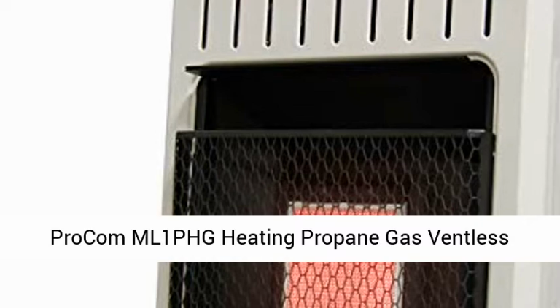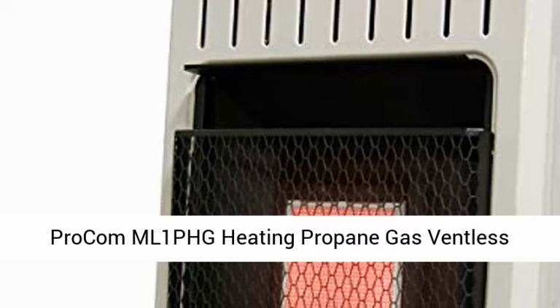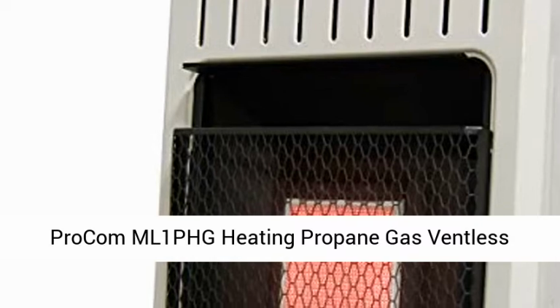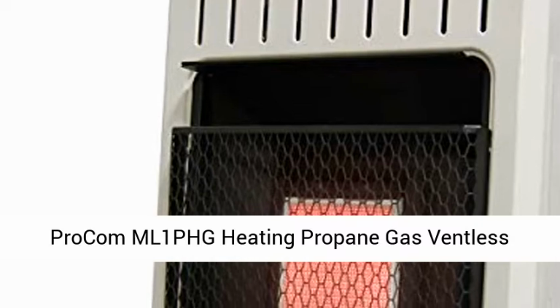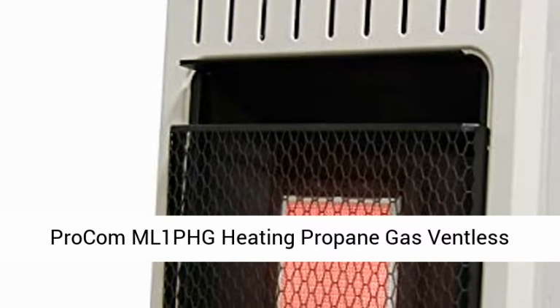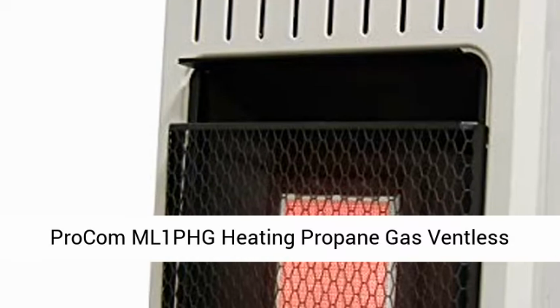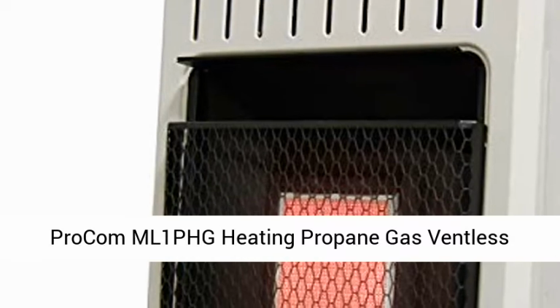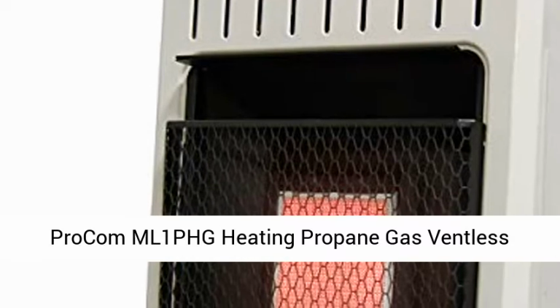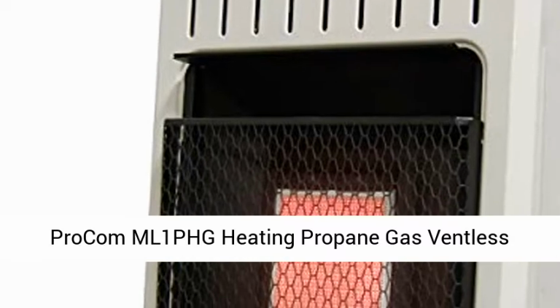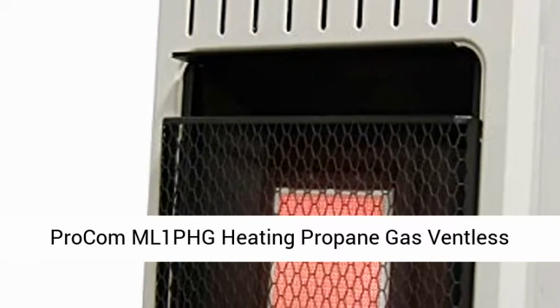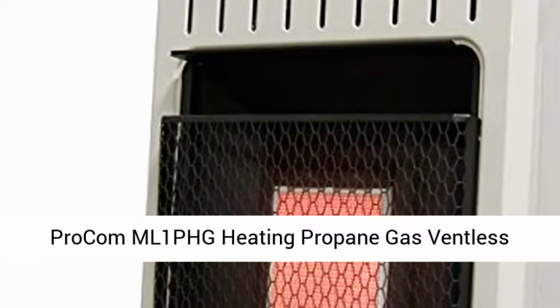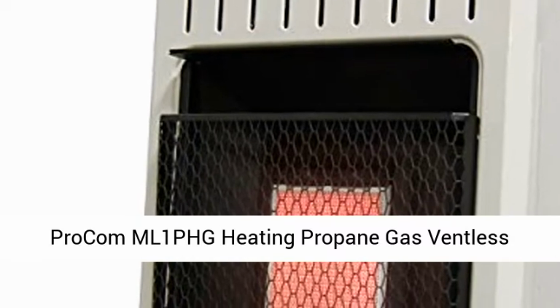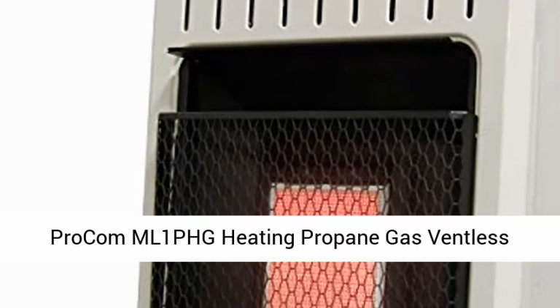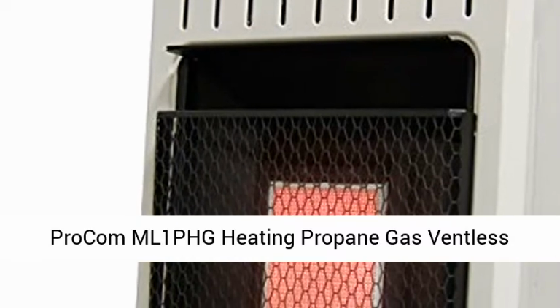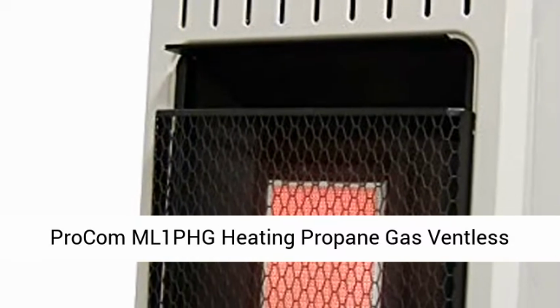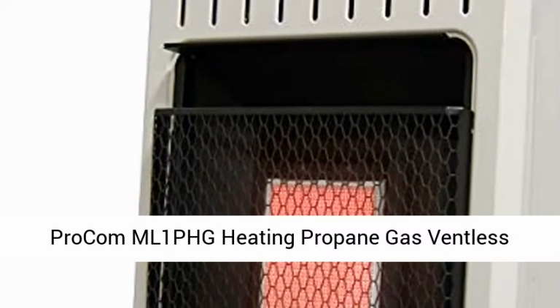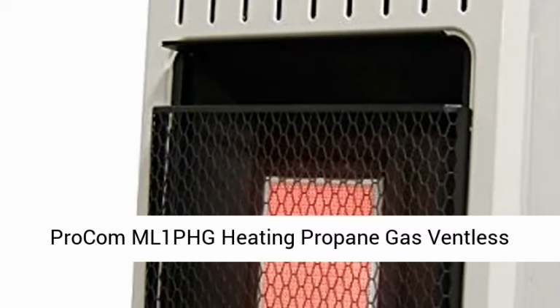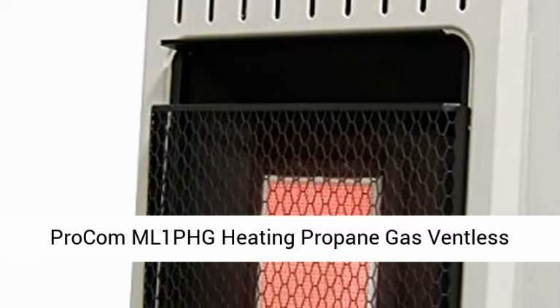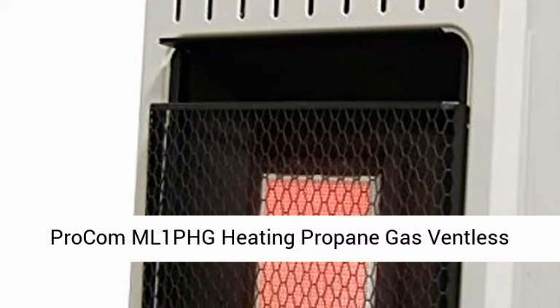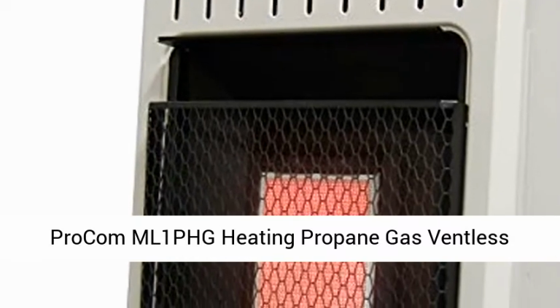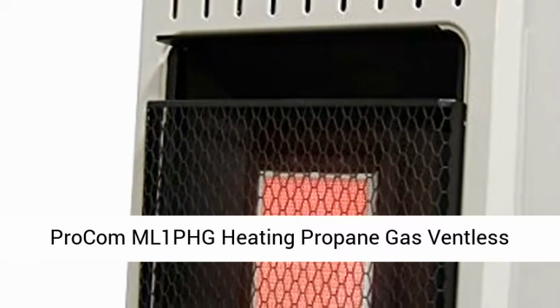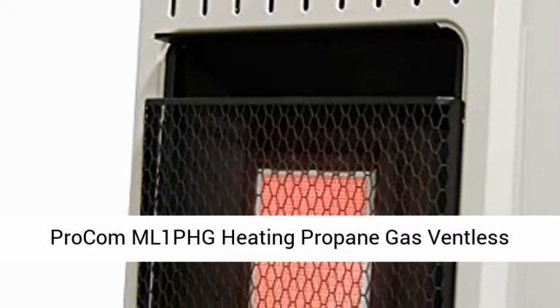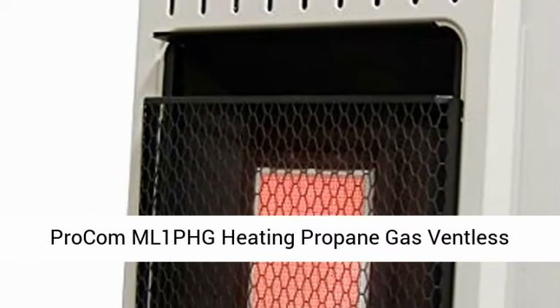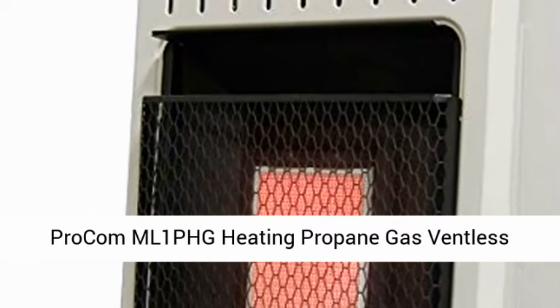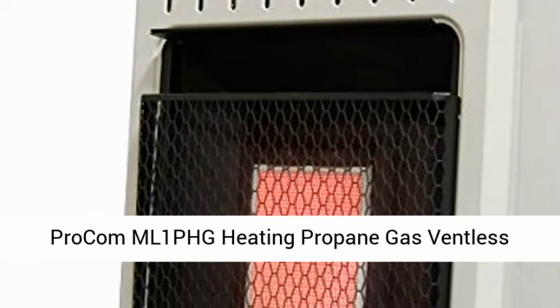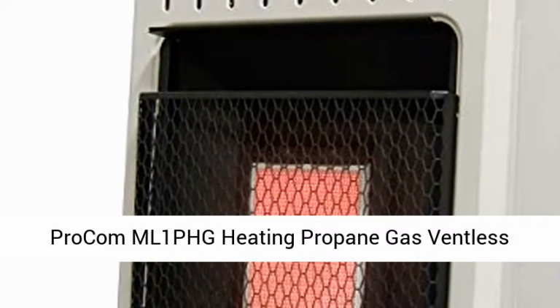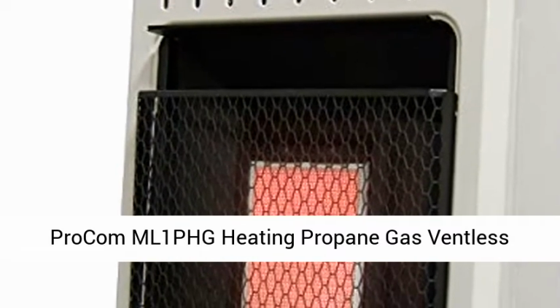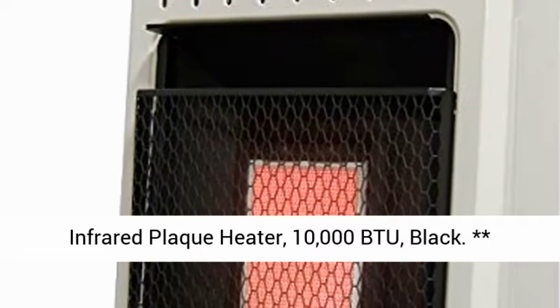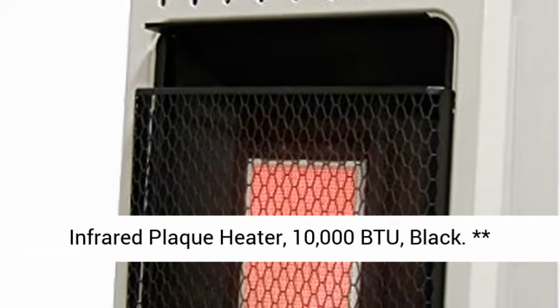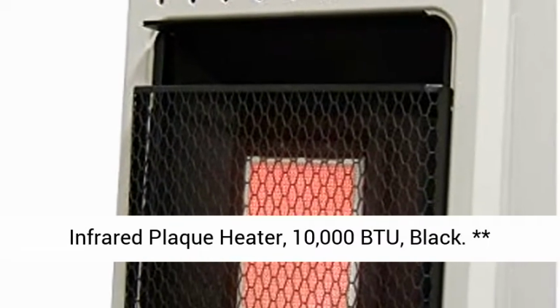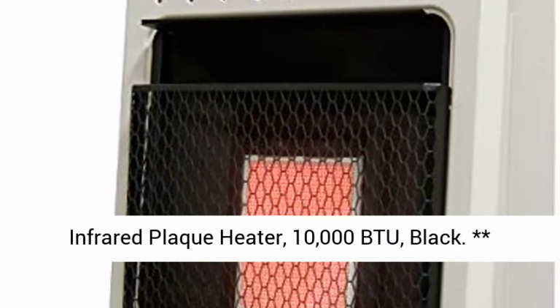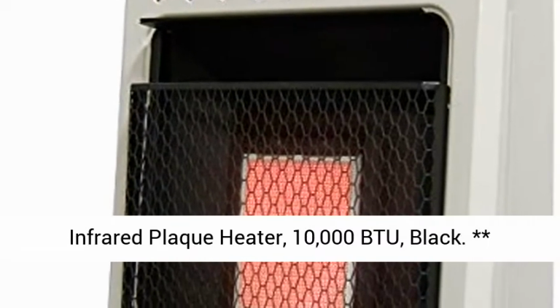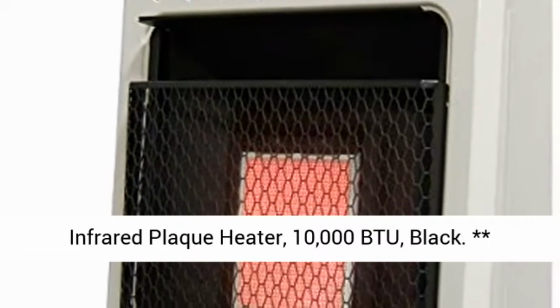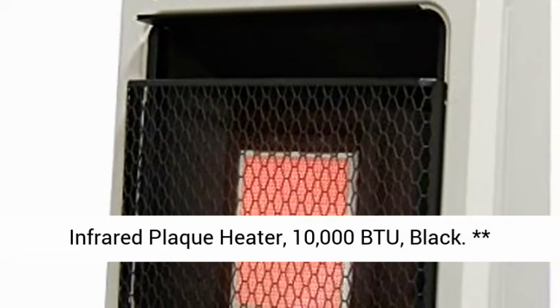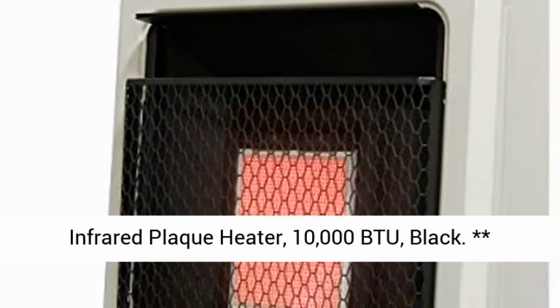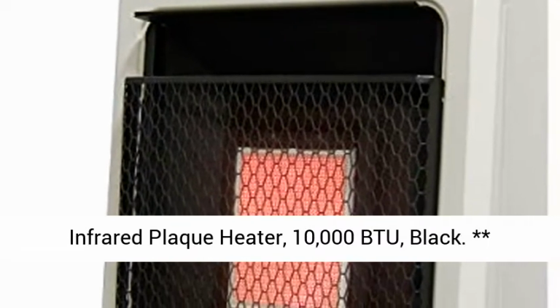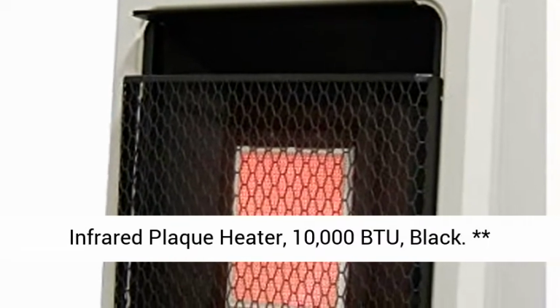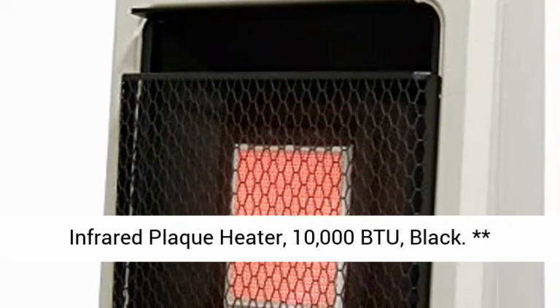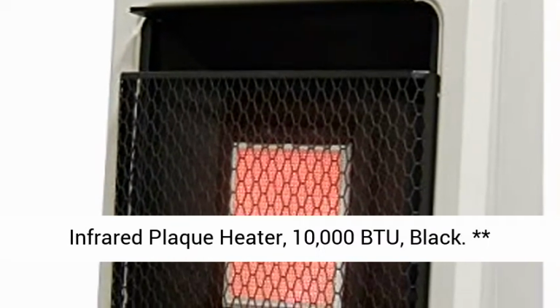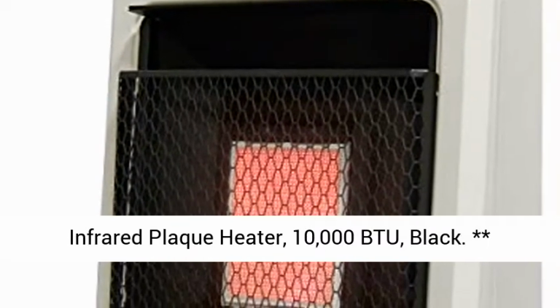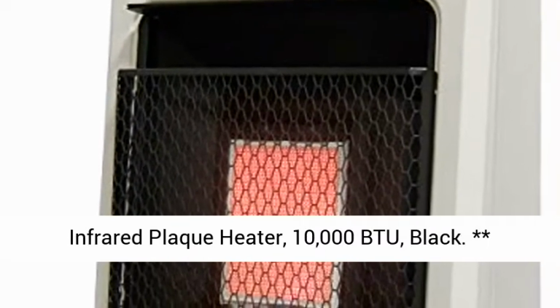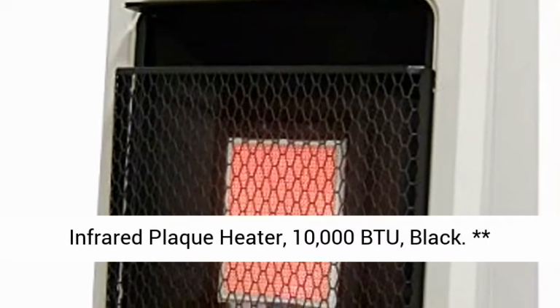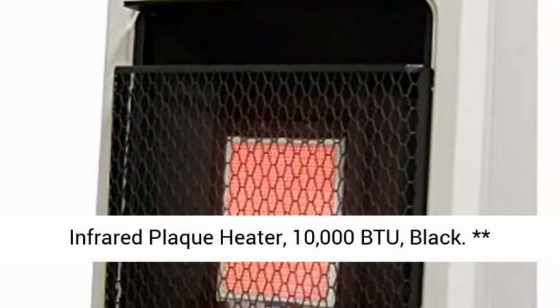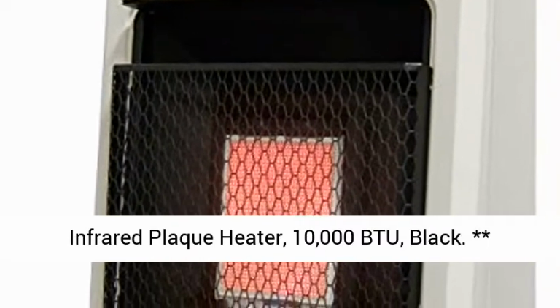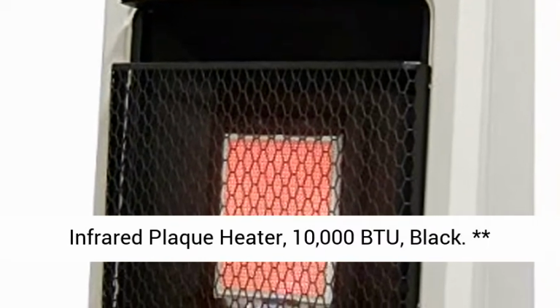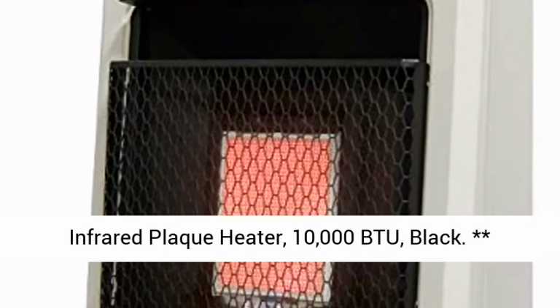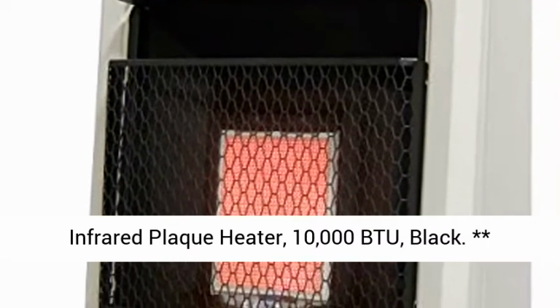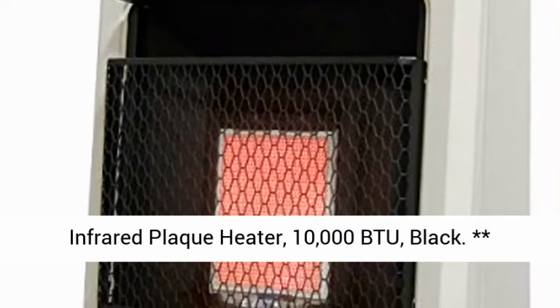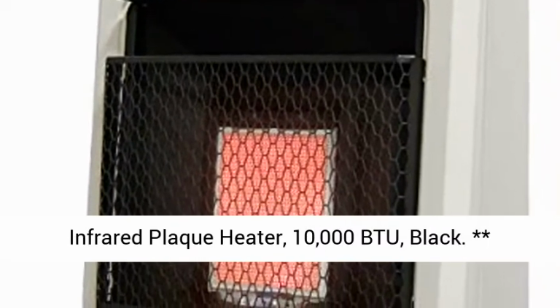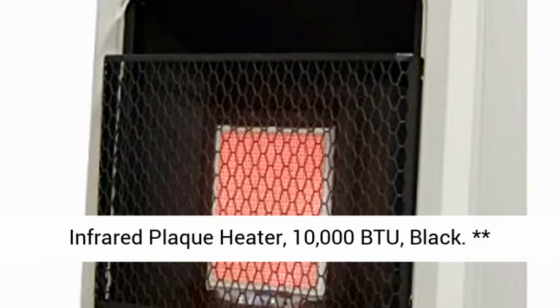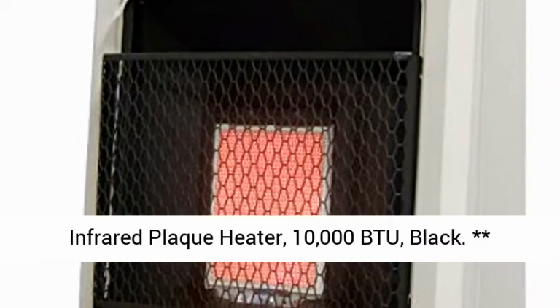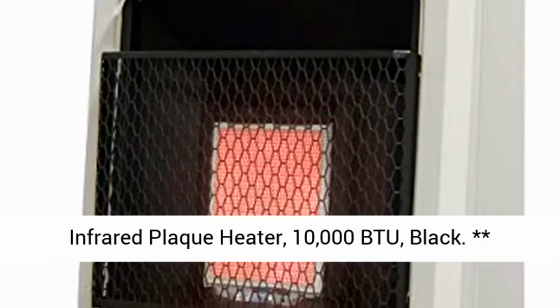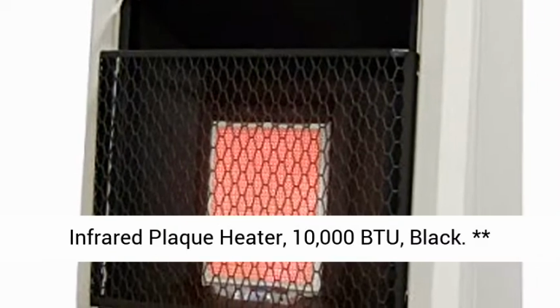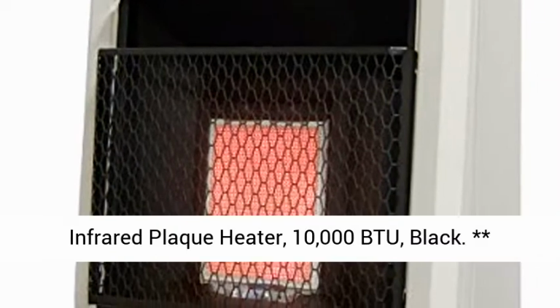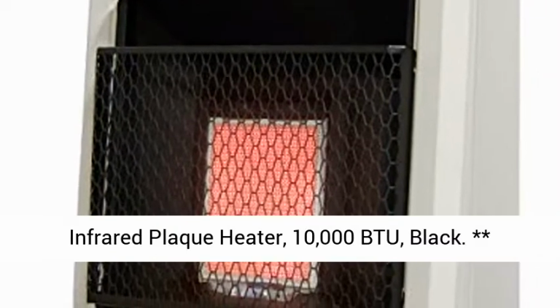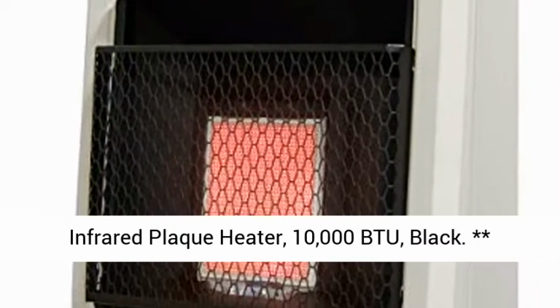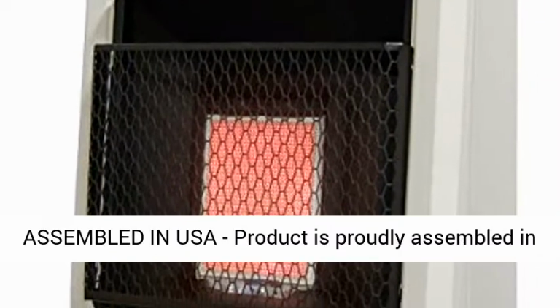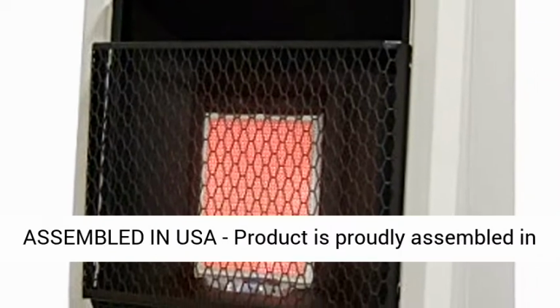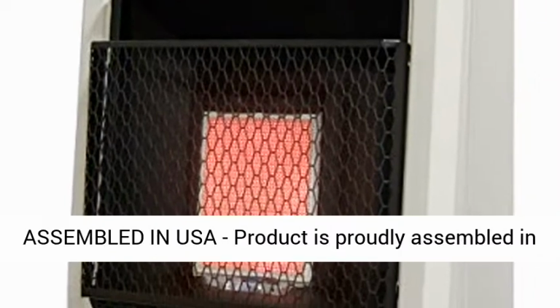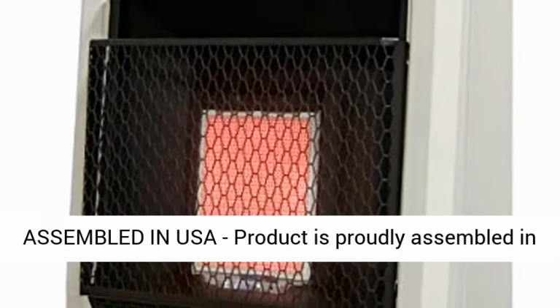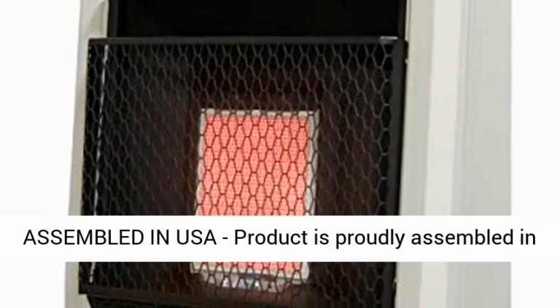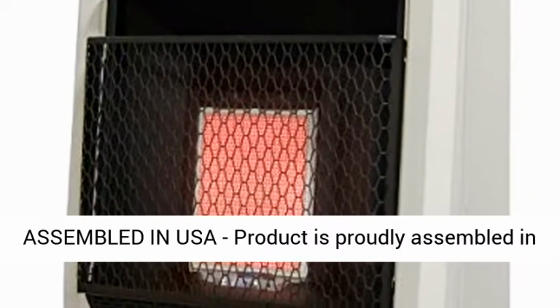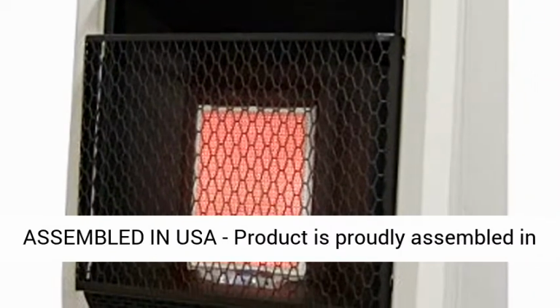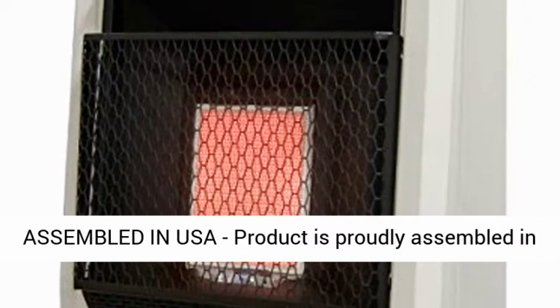Procom ML1 PHG Heating Propane Gas Ventless Infrared Plaque Heater, 10,000 BTU, Black.